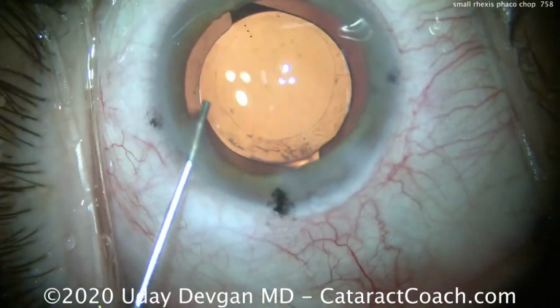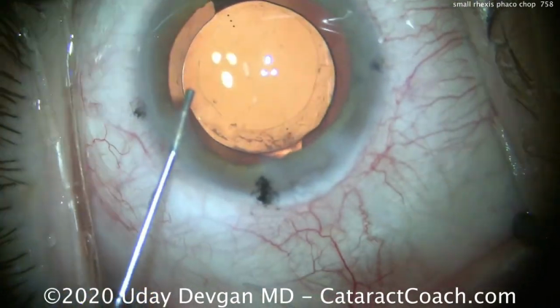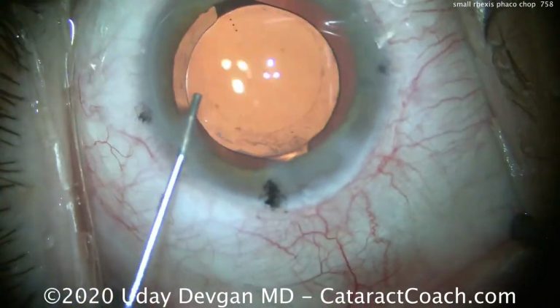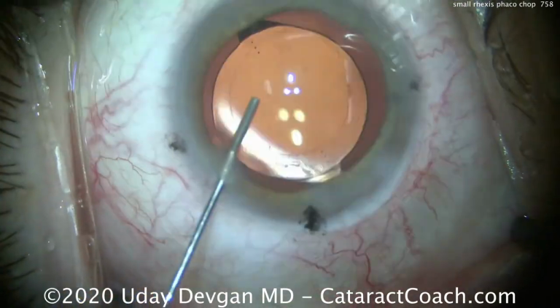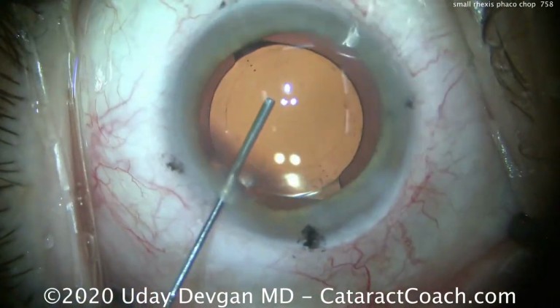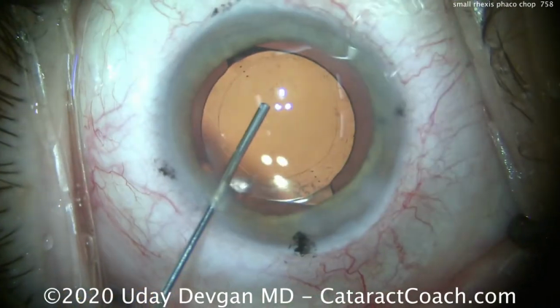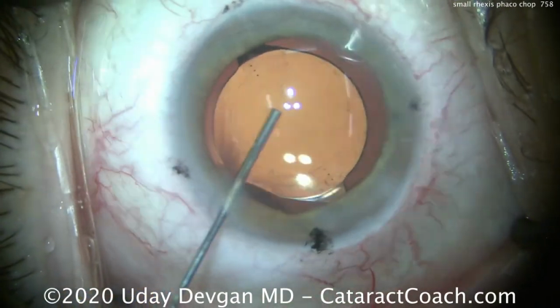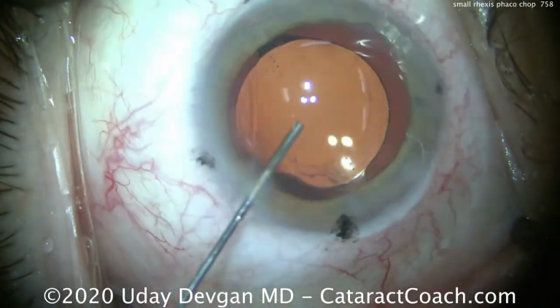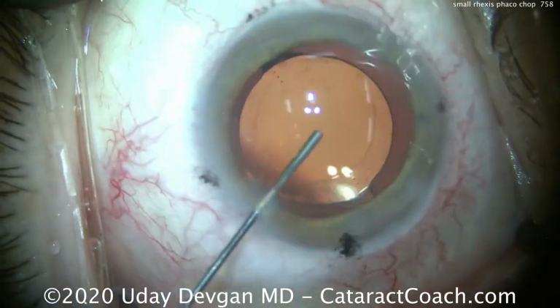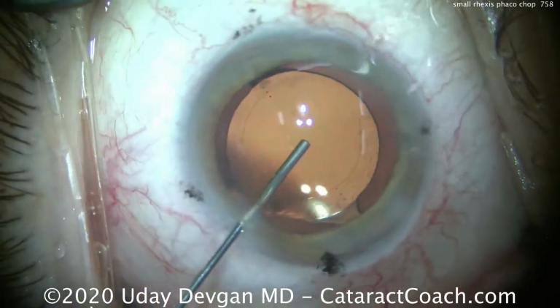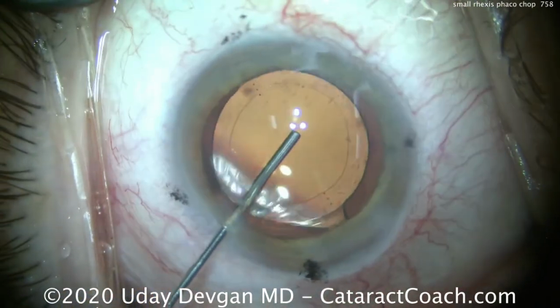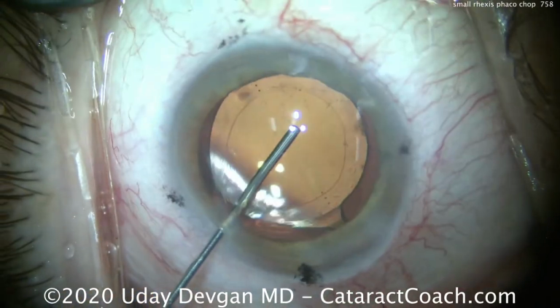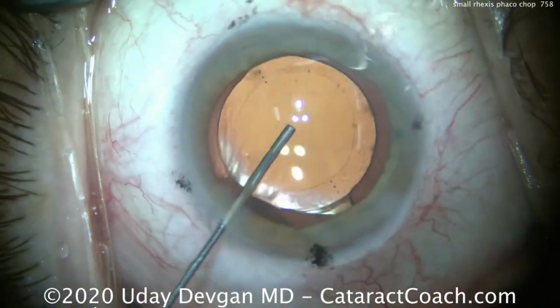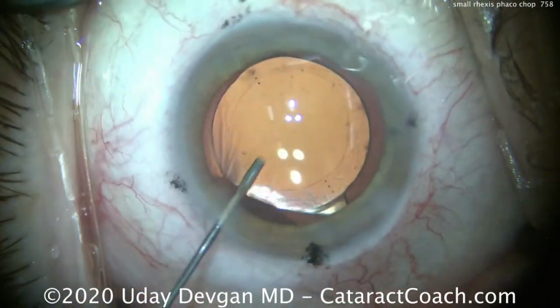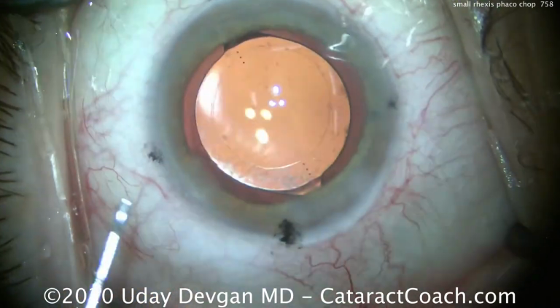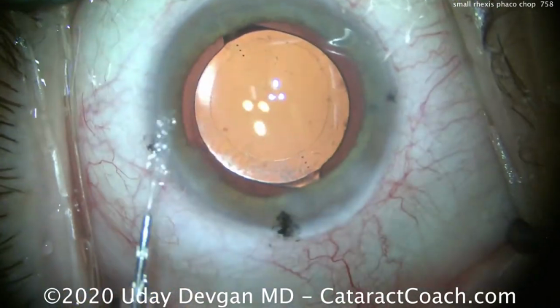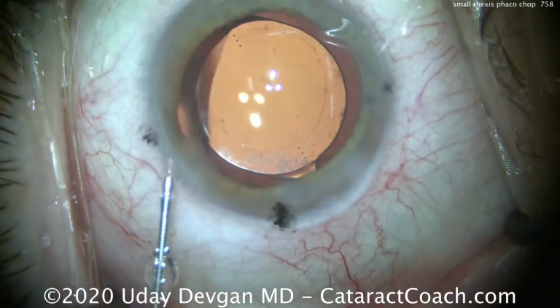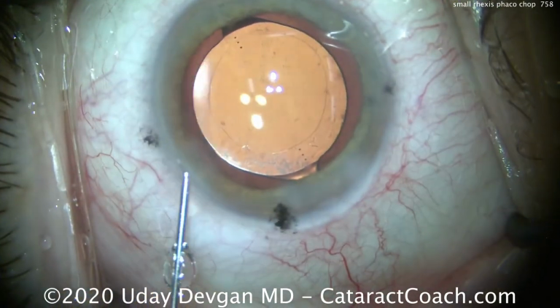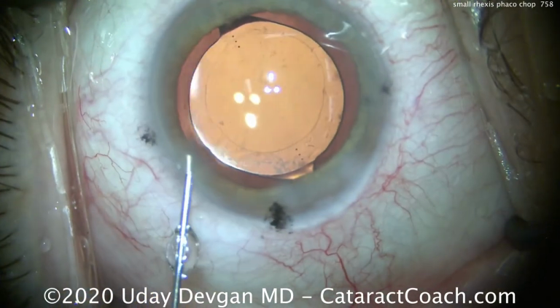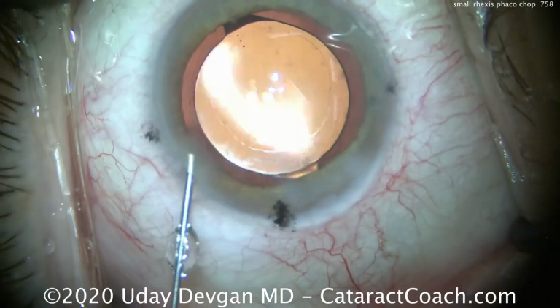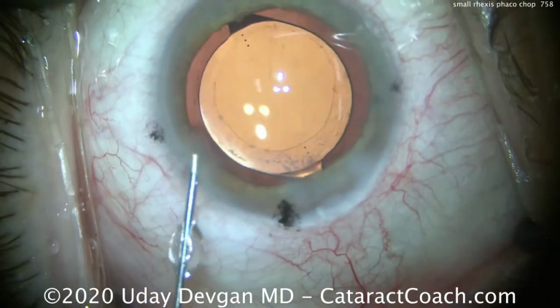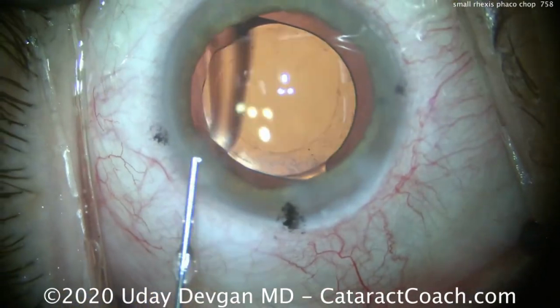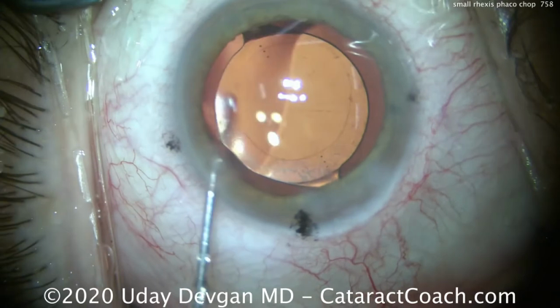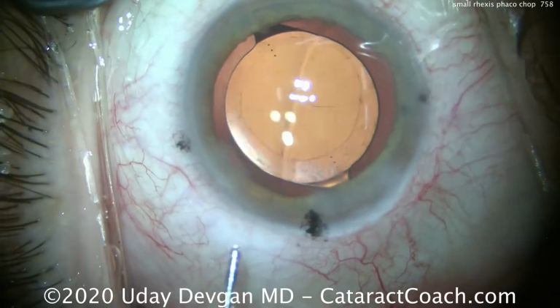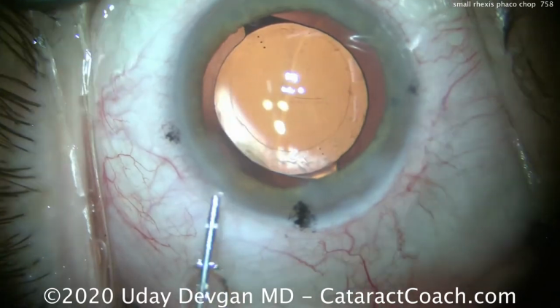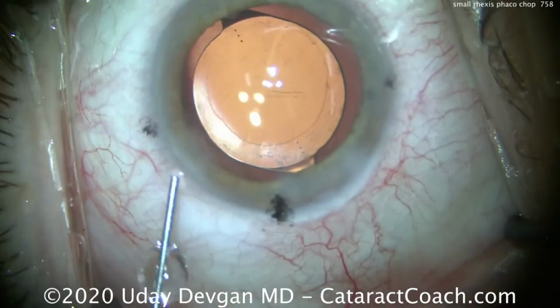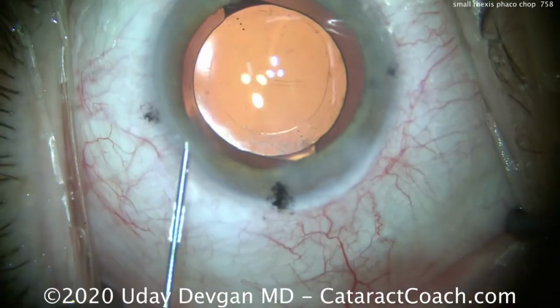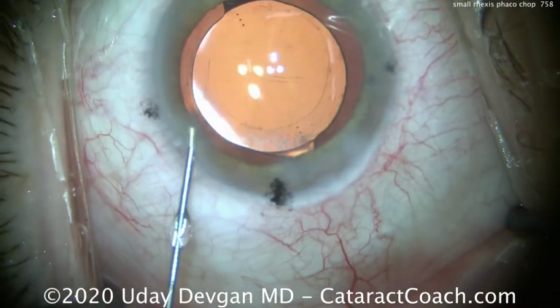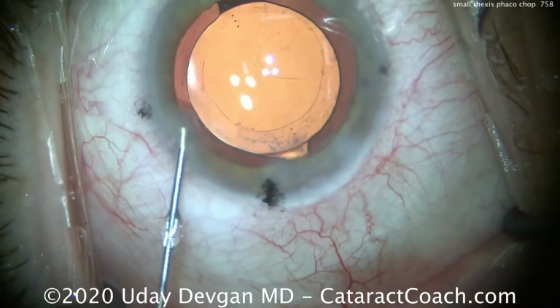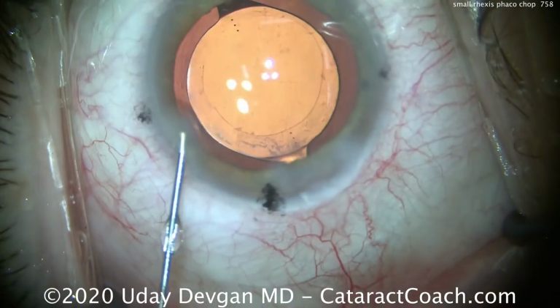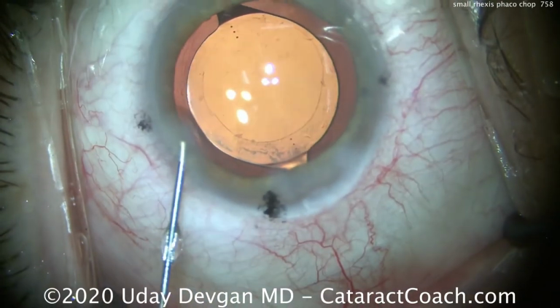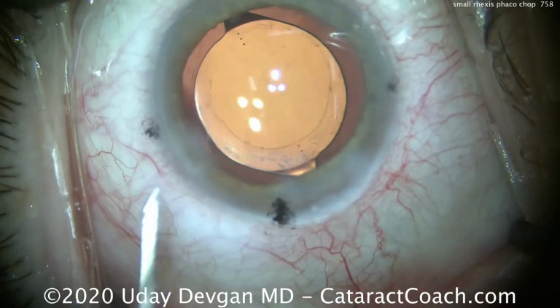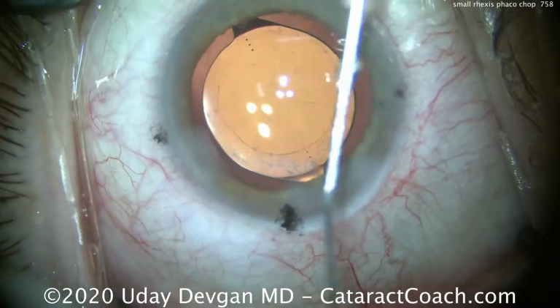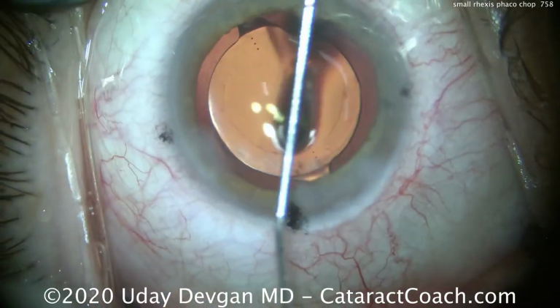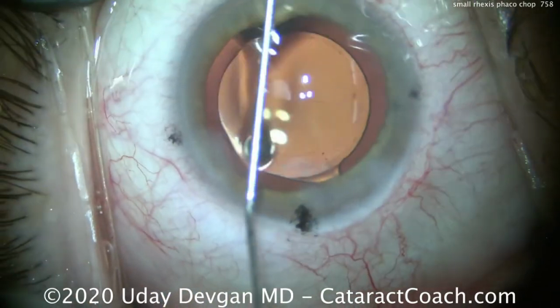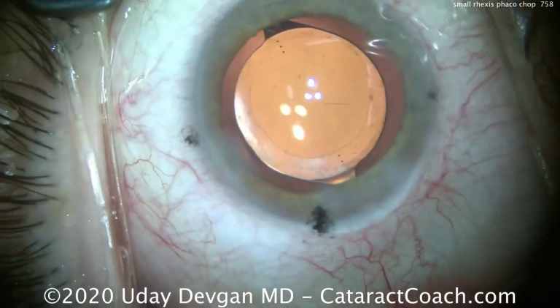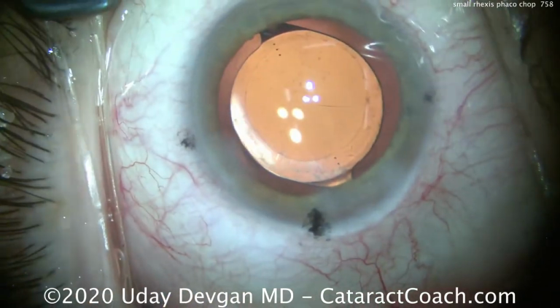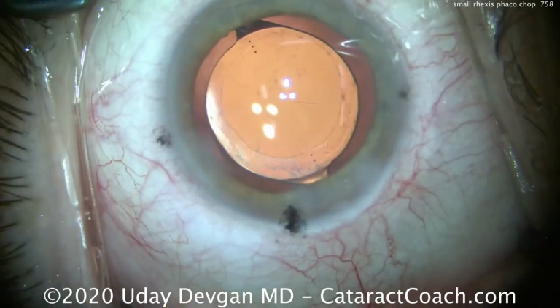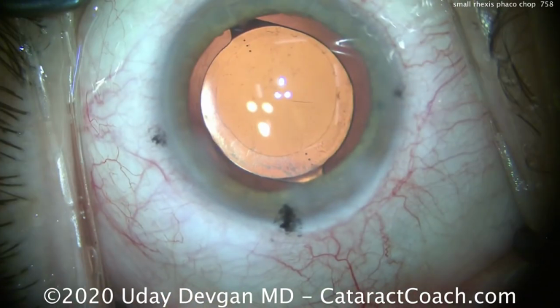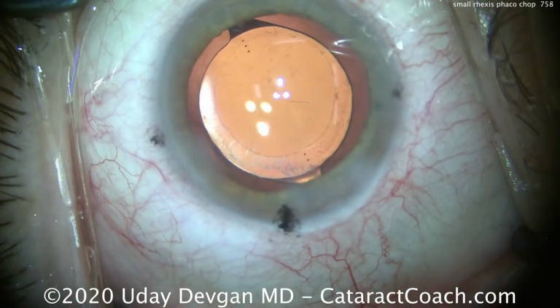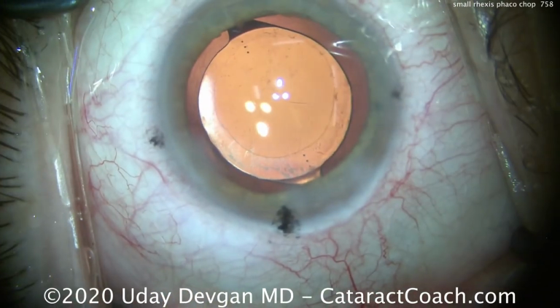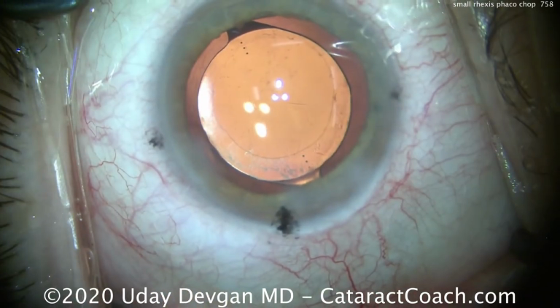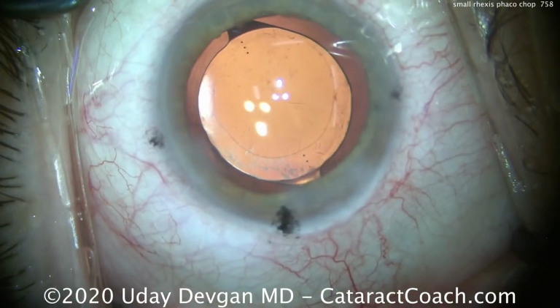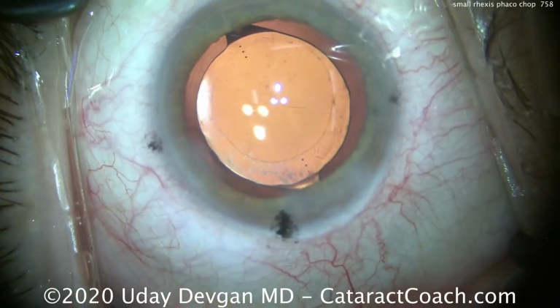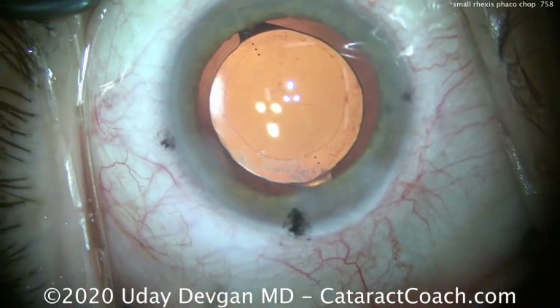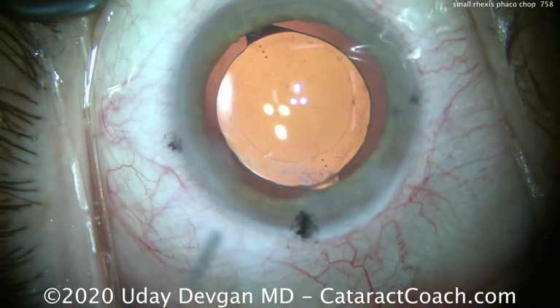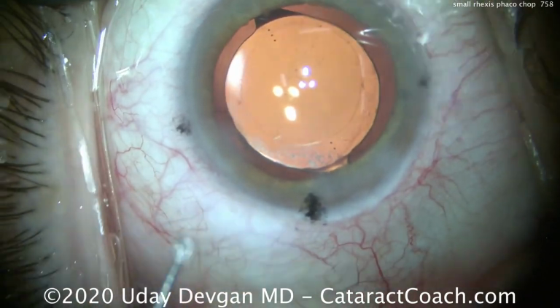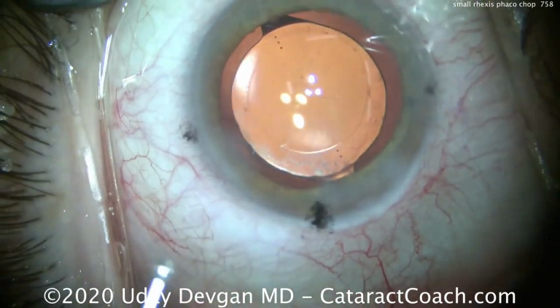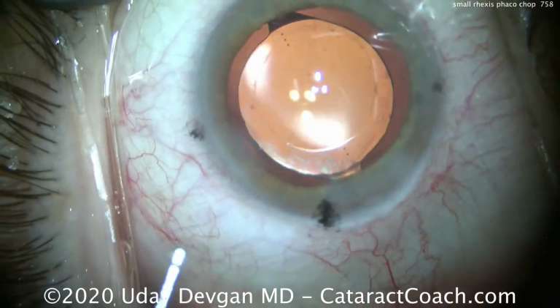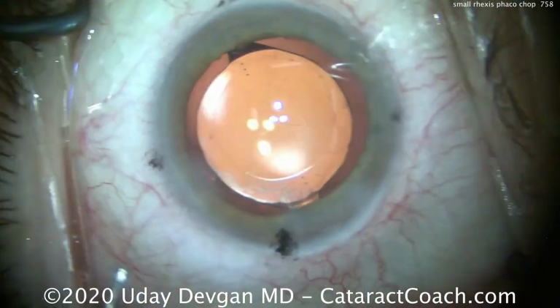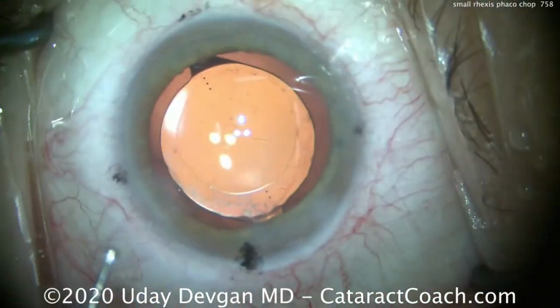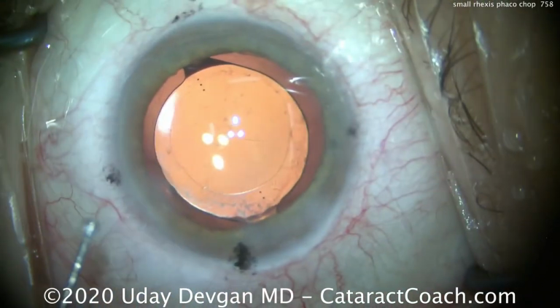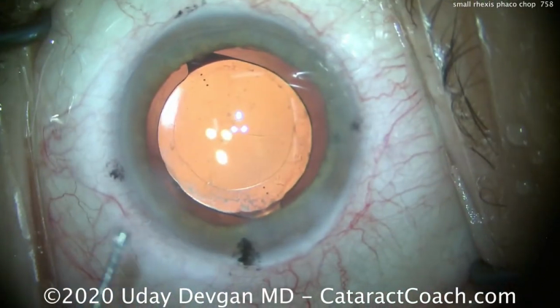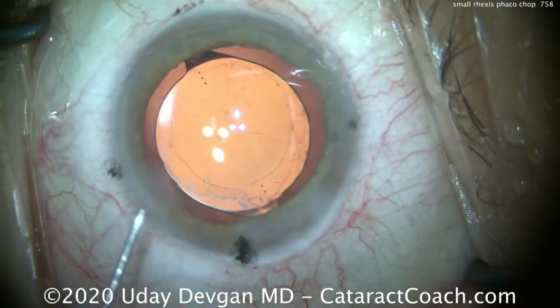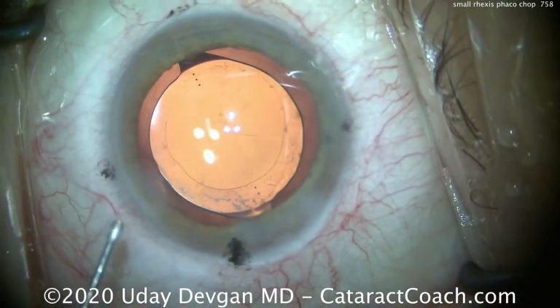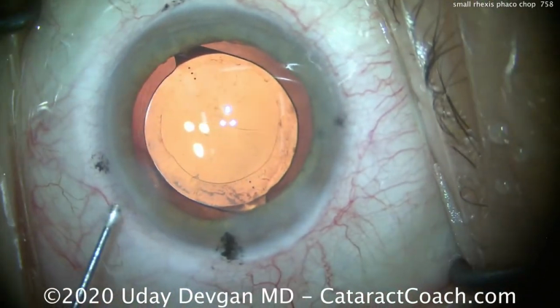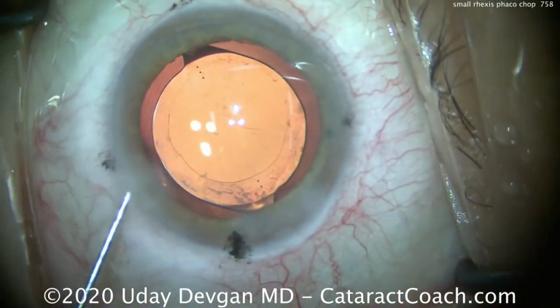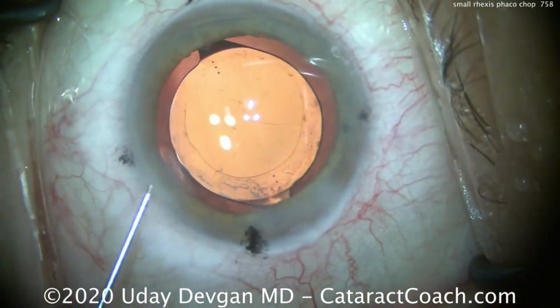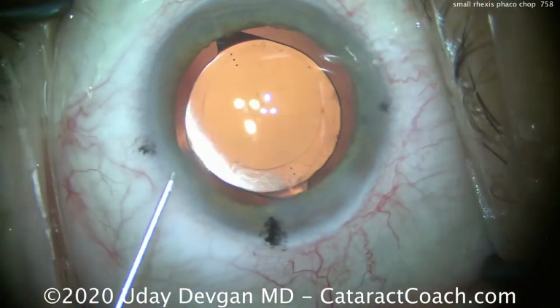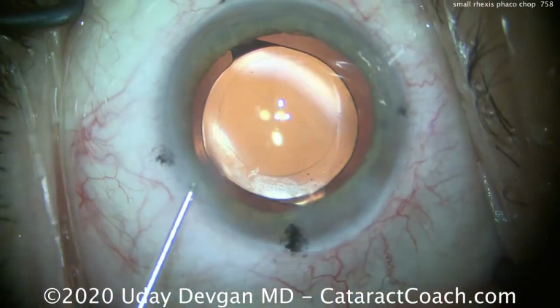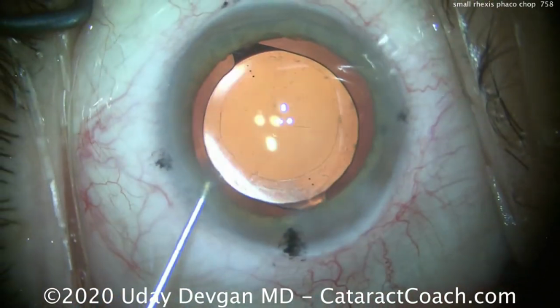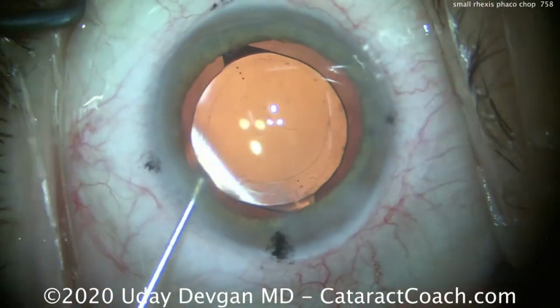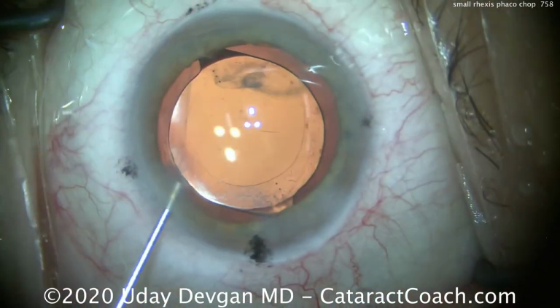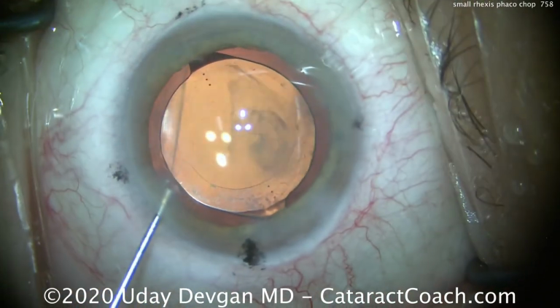So we're going to take out that last little nuclear fragment, get this lens beautifully centered, and we'll call this done.